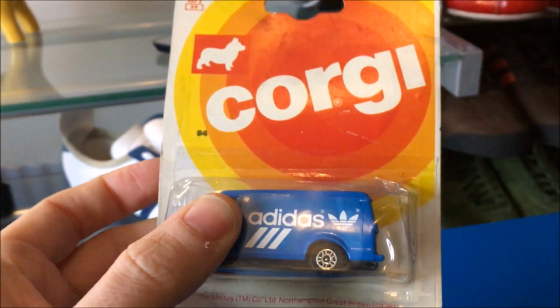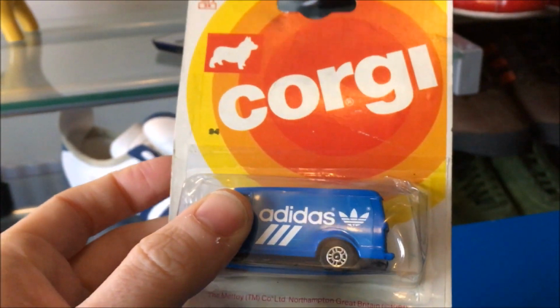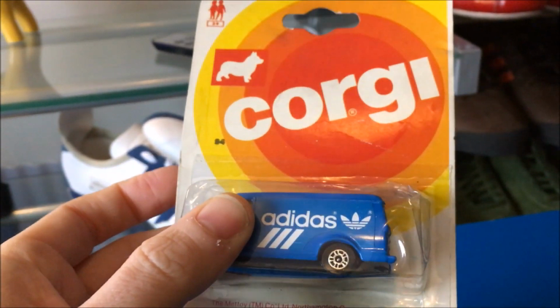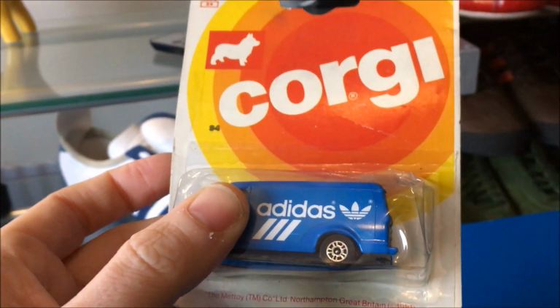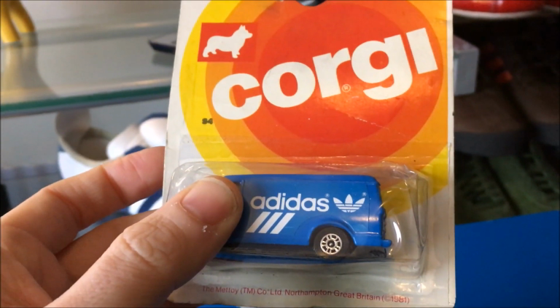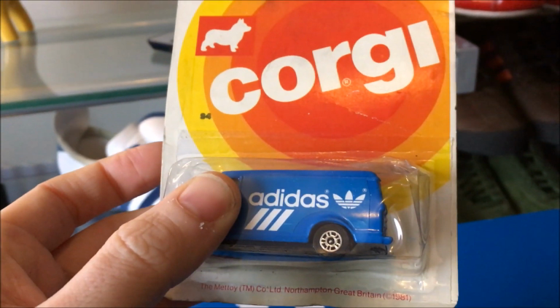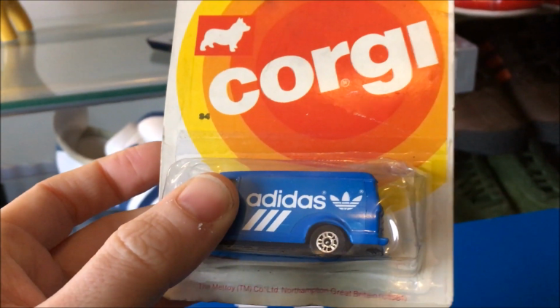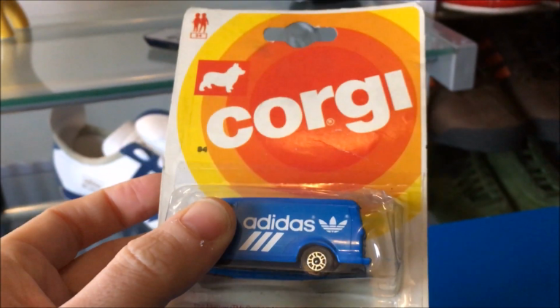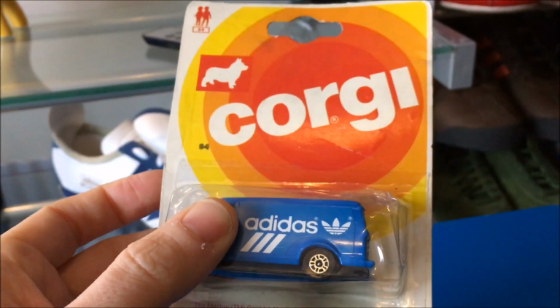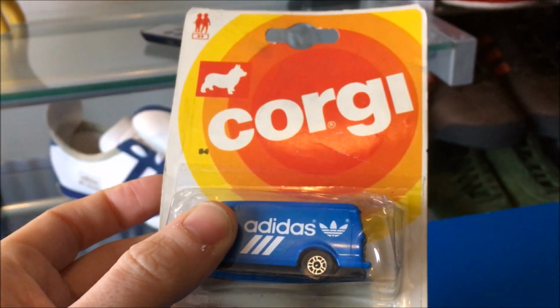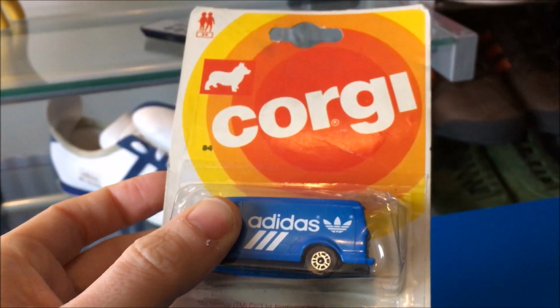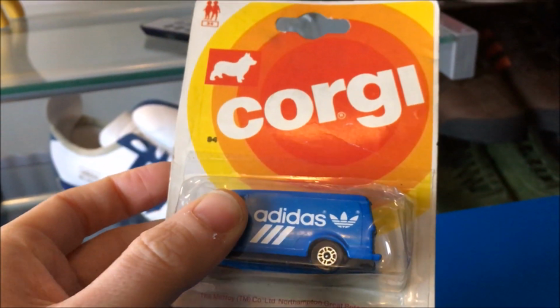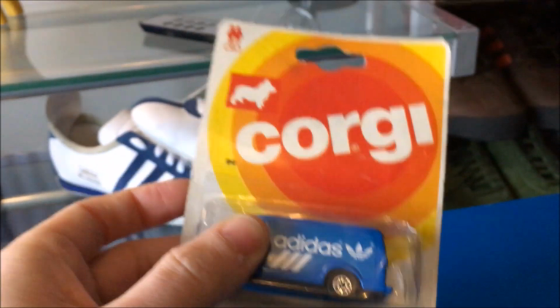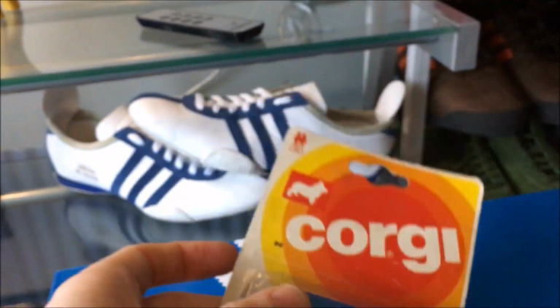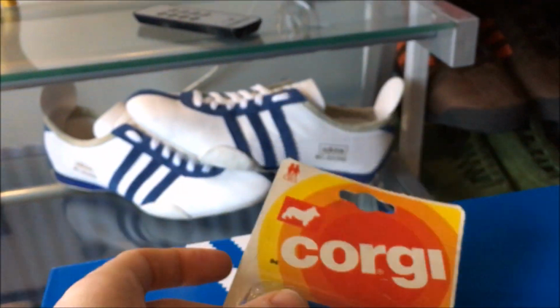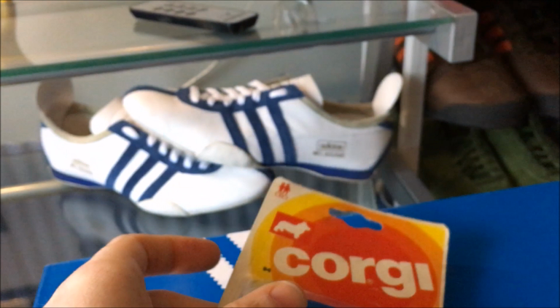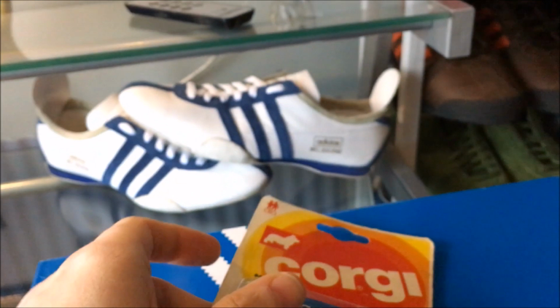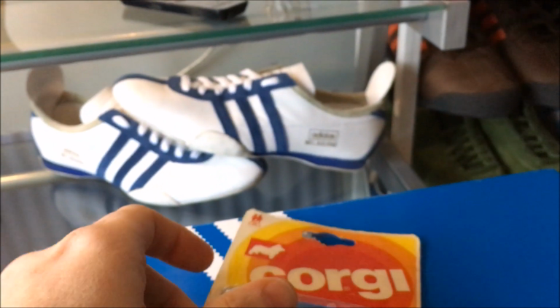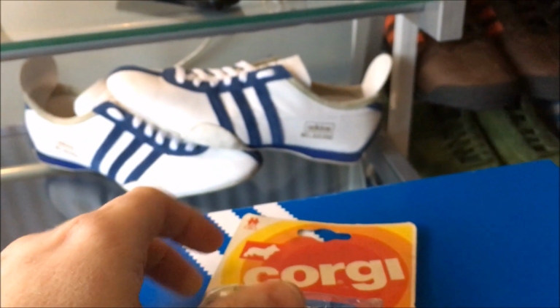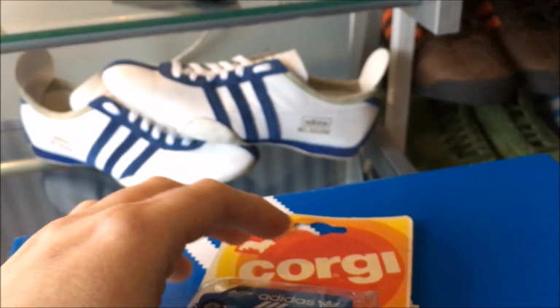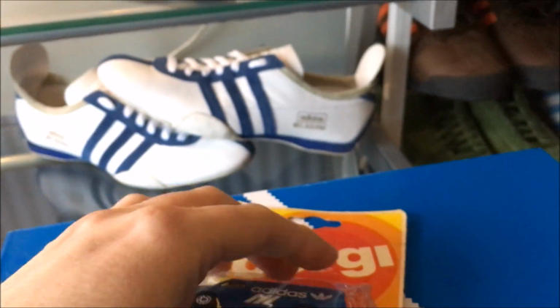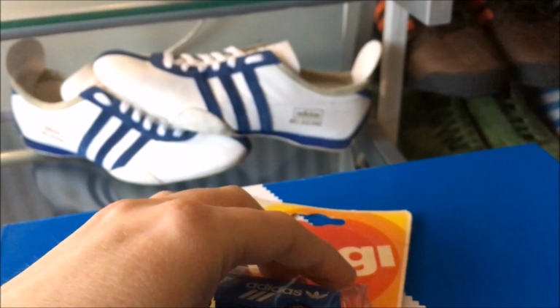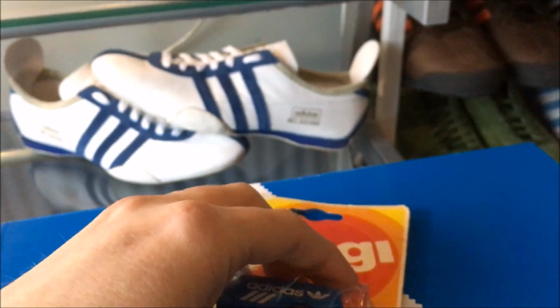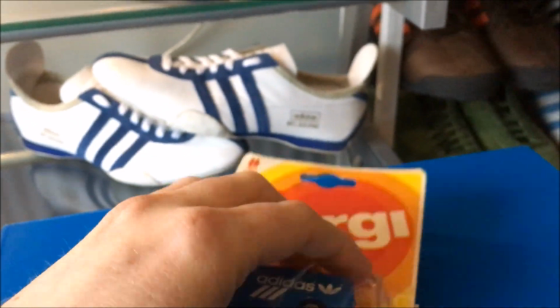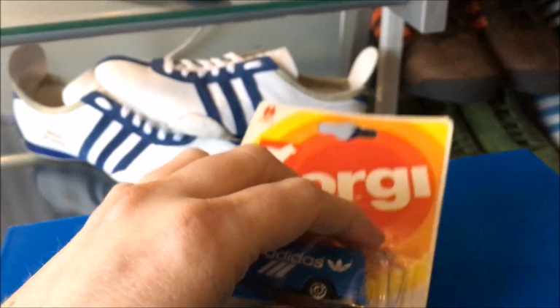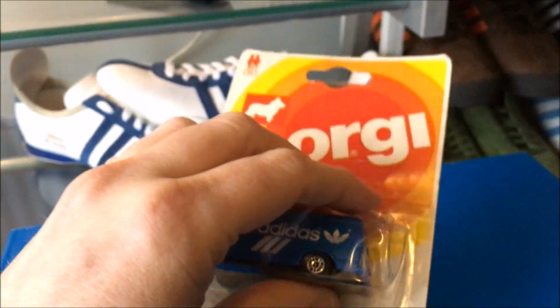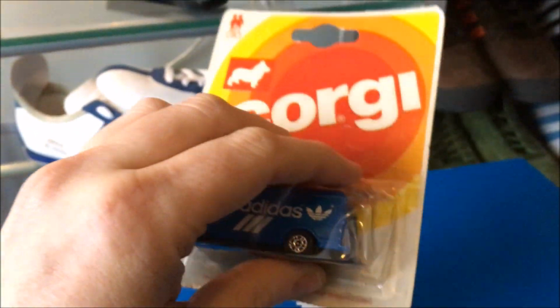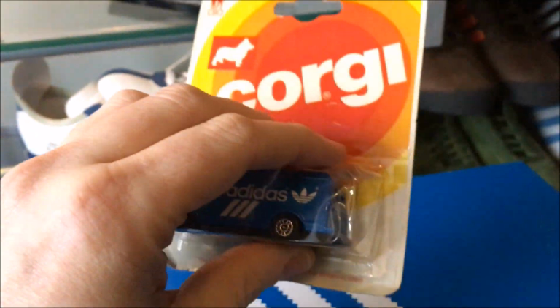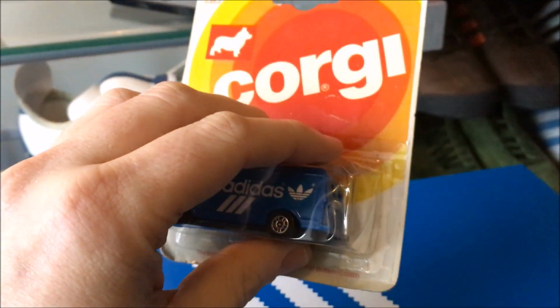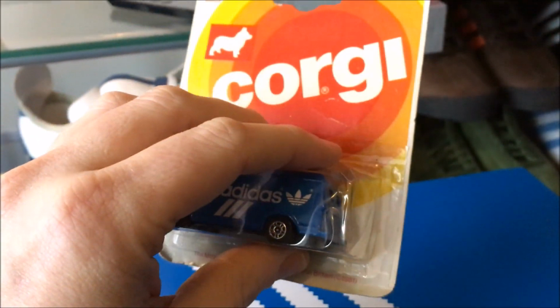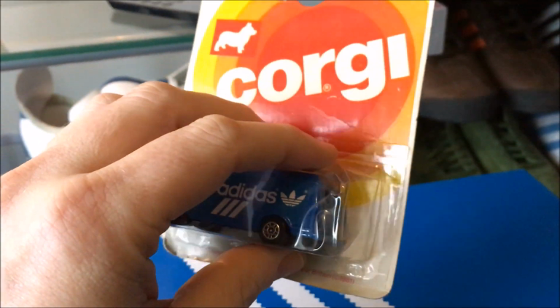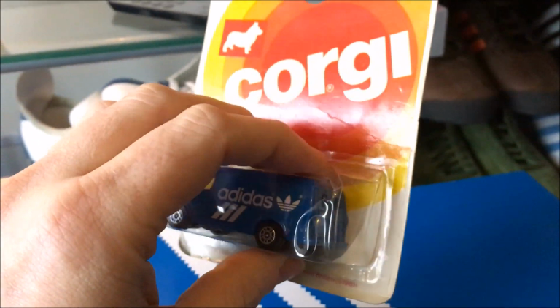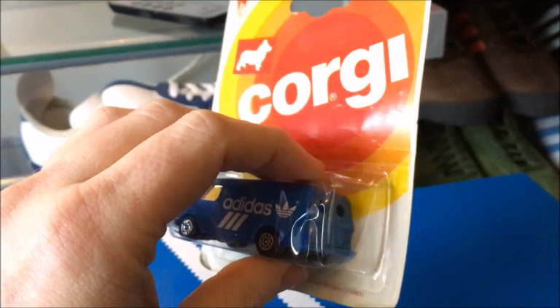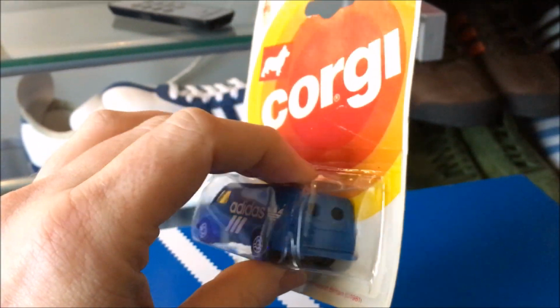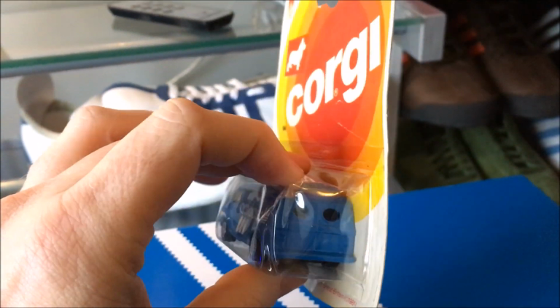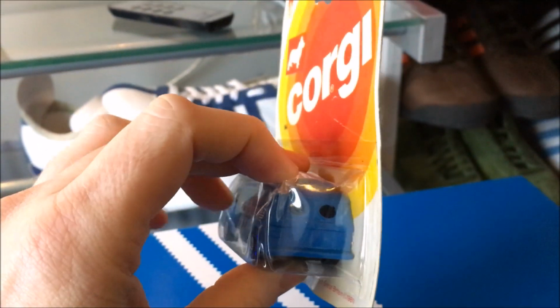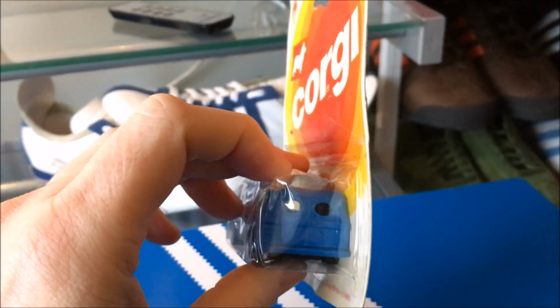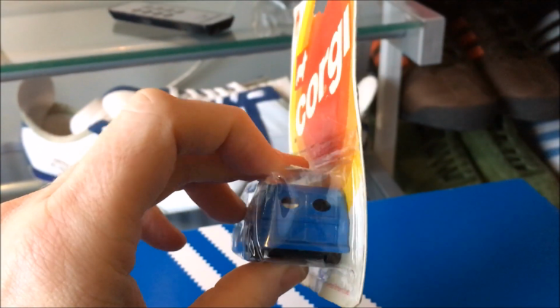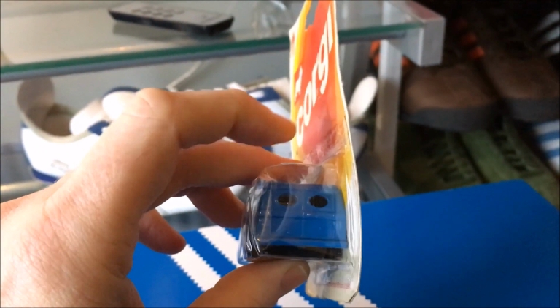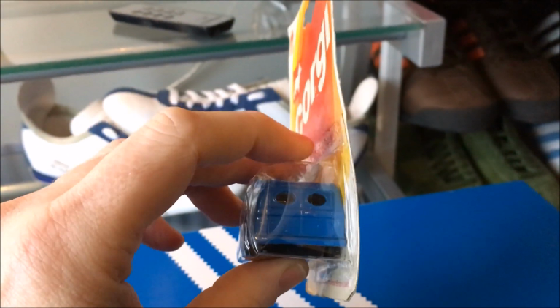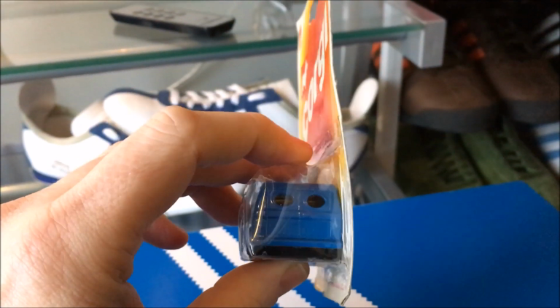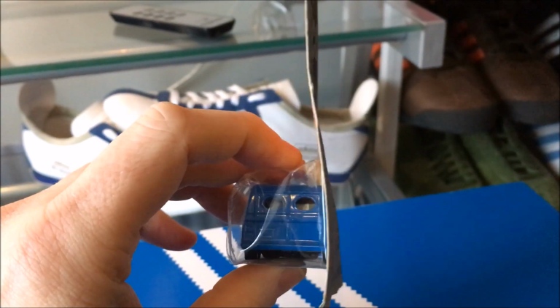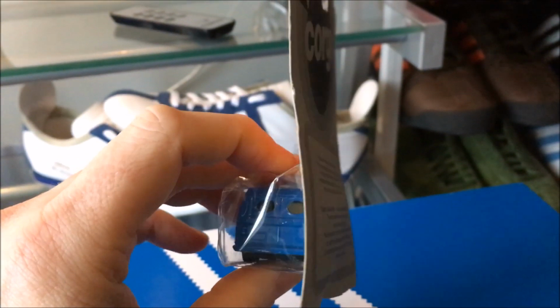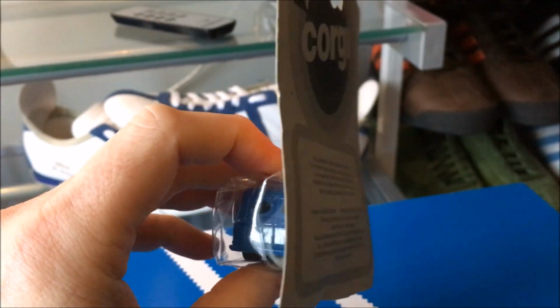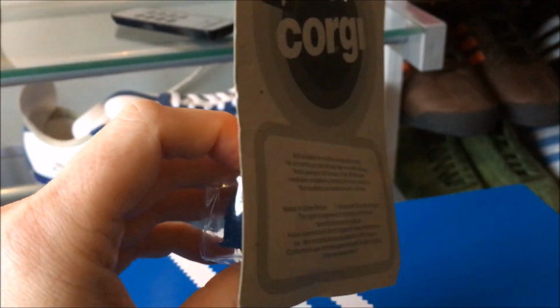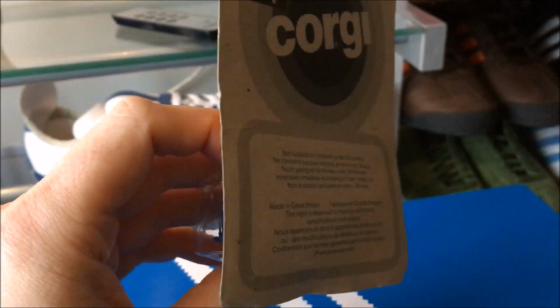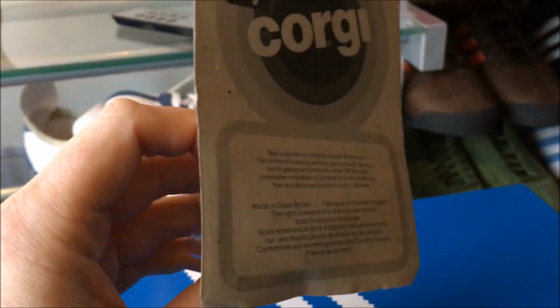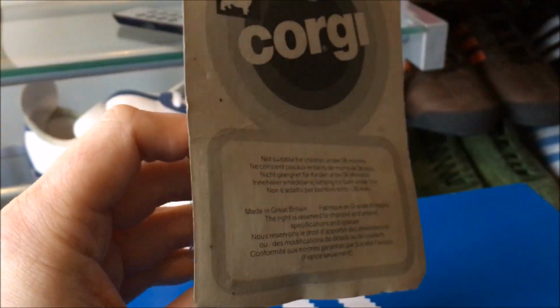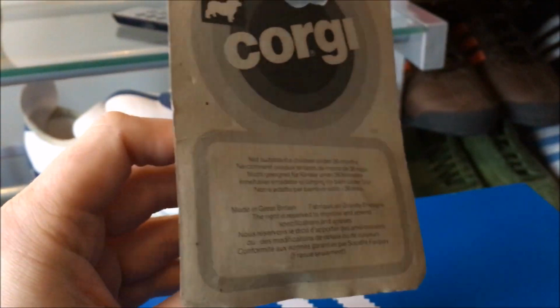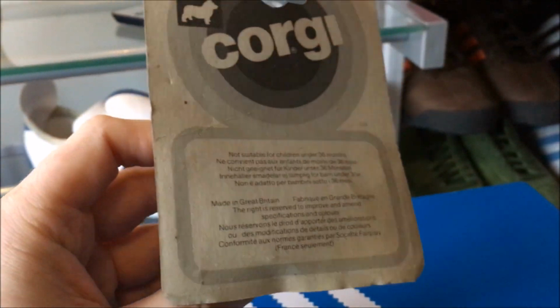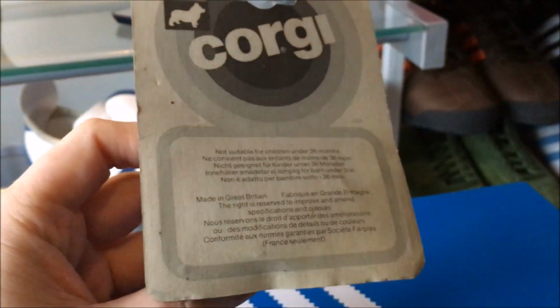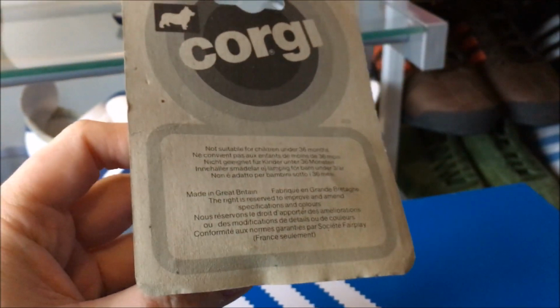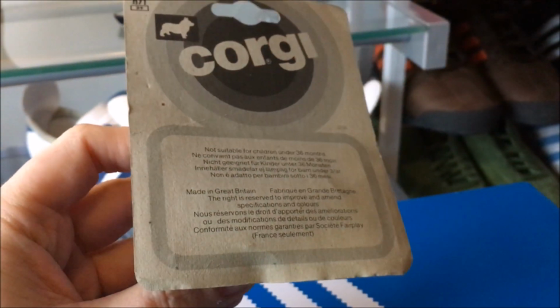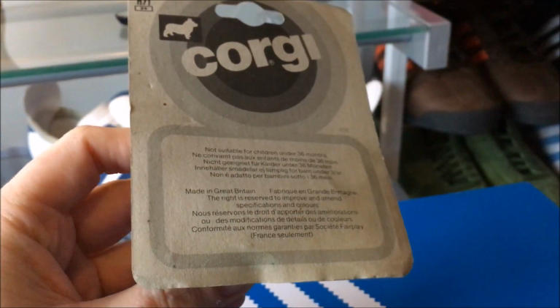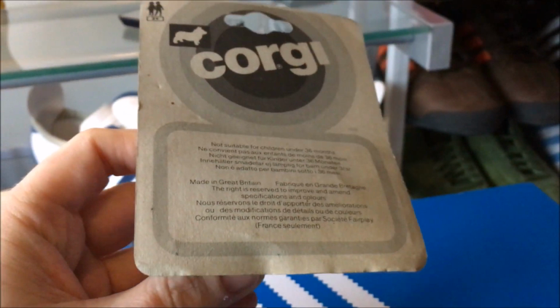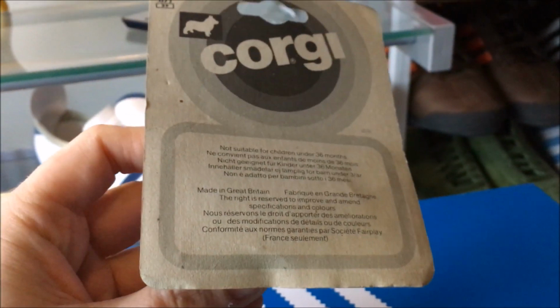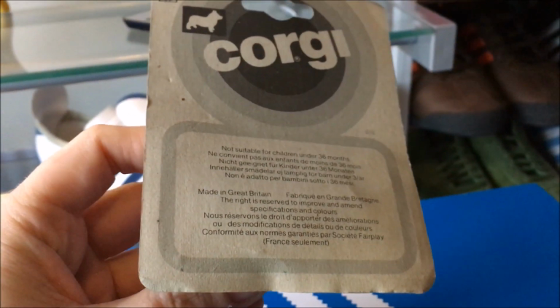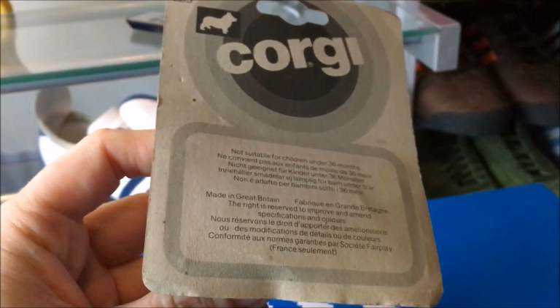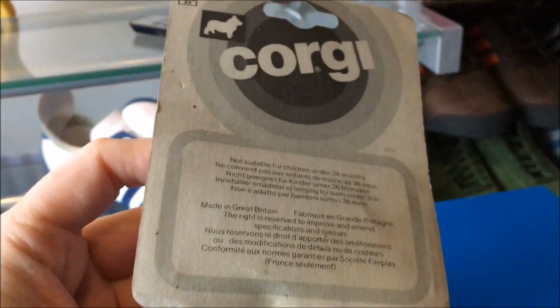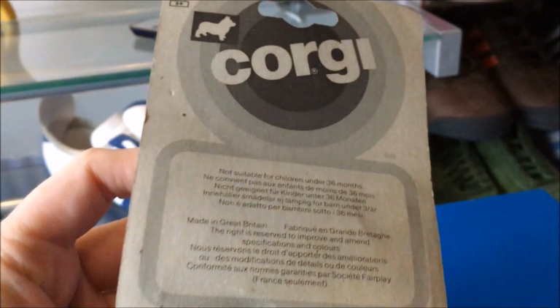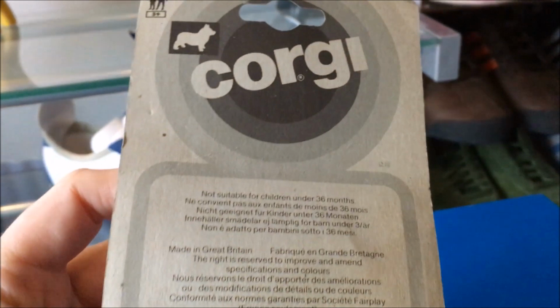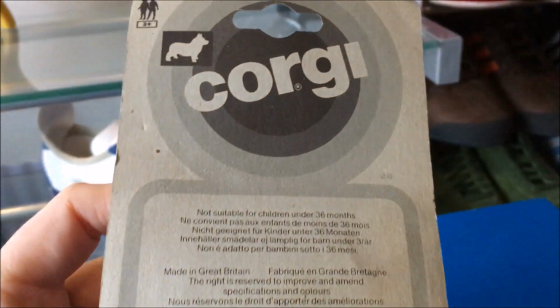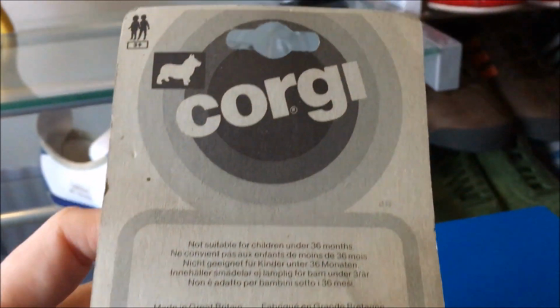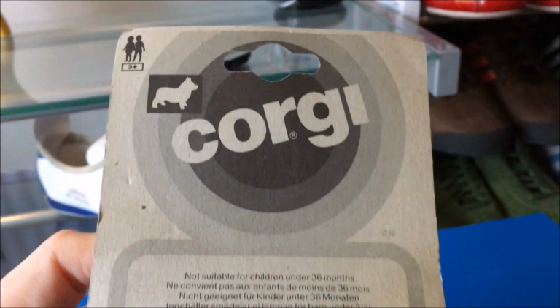This is the more desirable version of this. There is an 84 version, and you'd probably pay a pretty penny for either version.